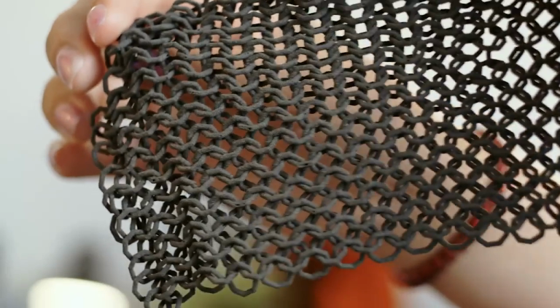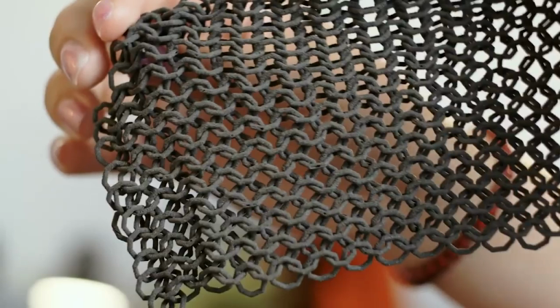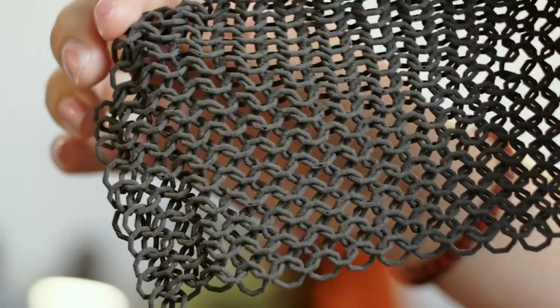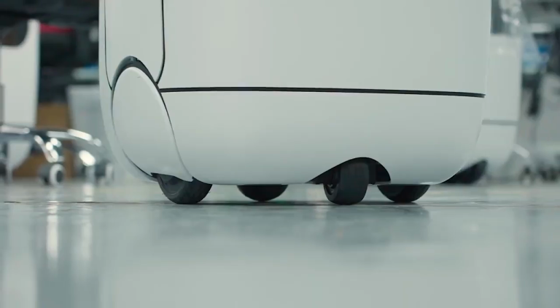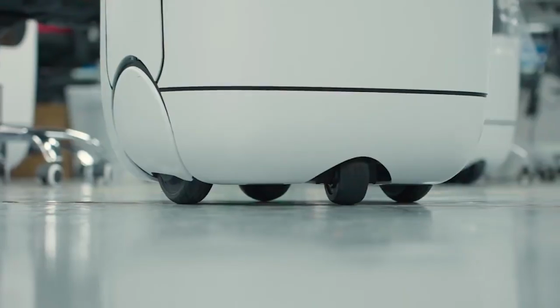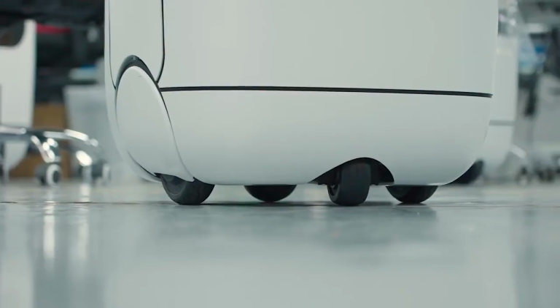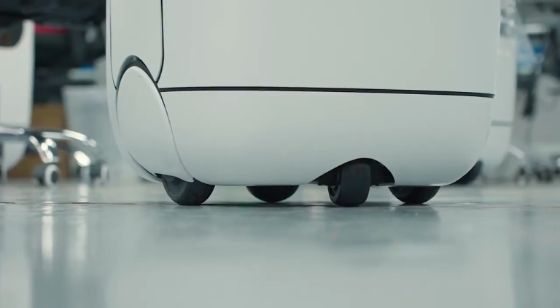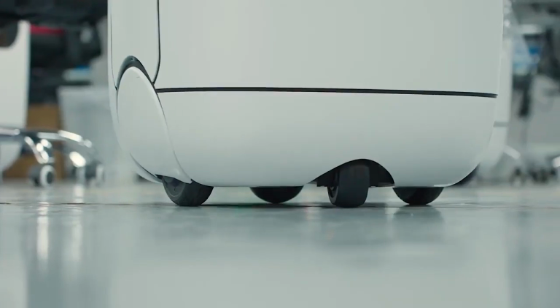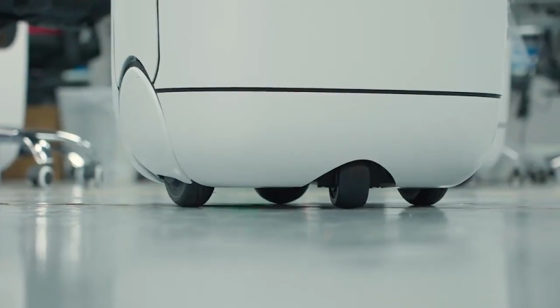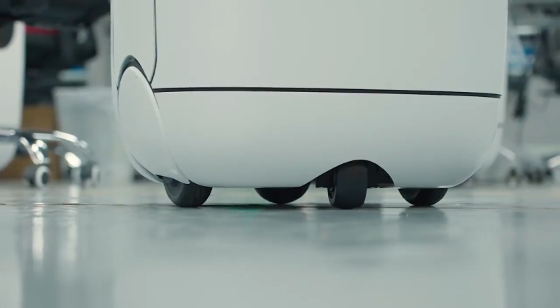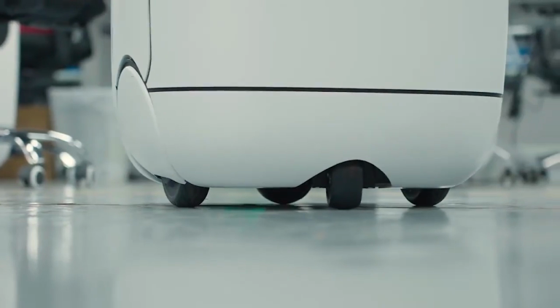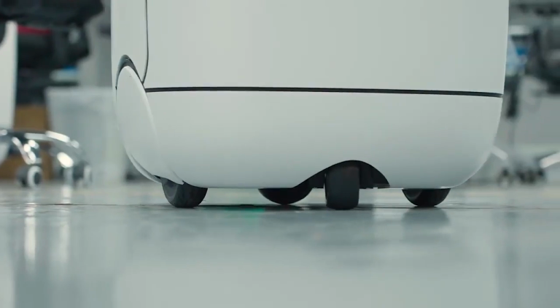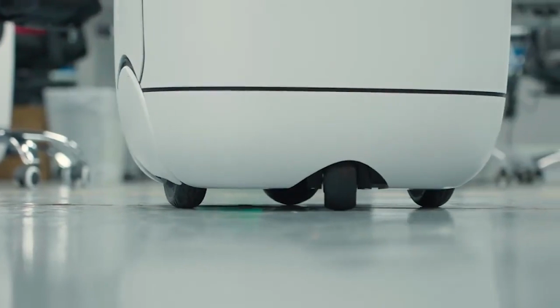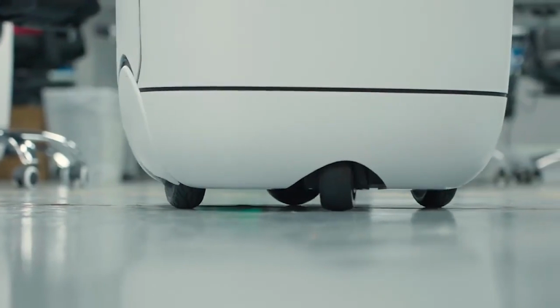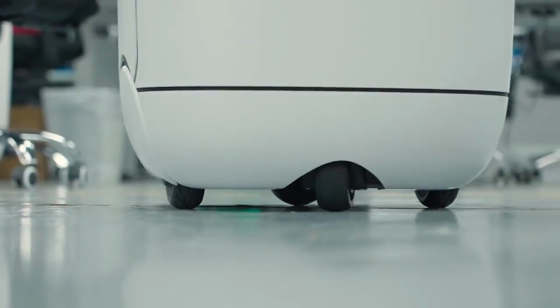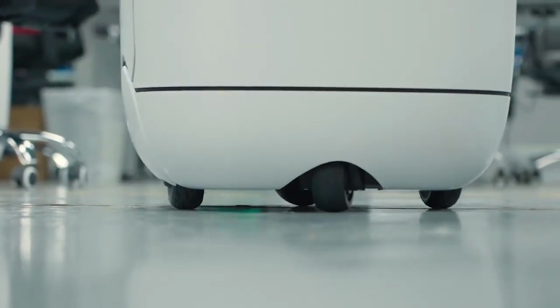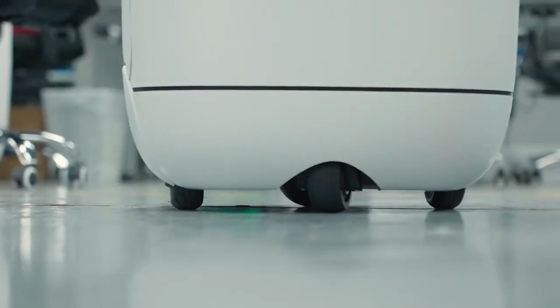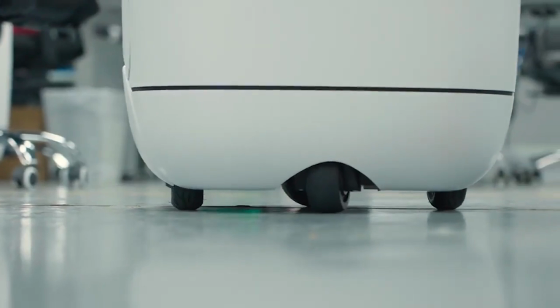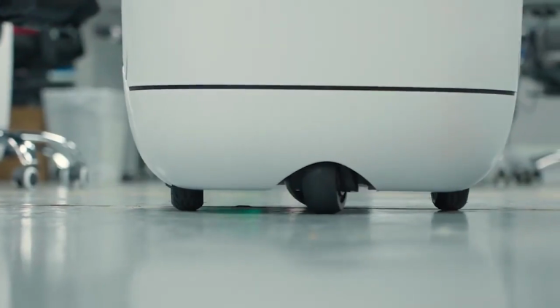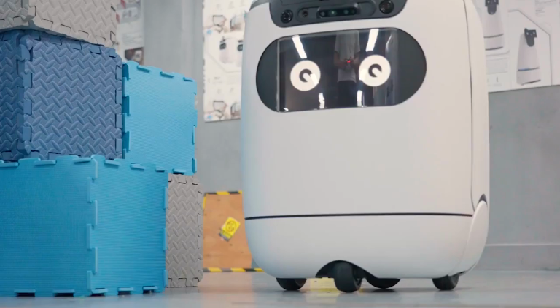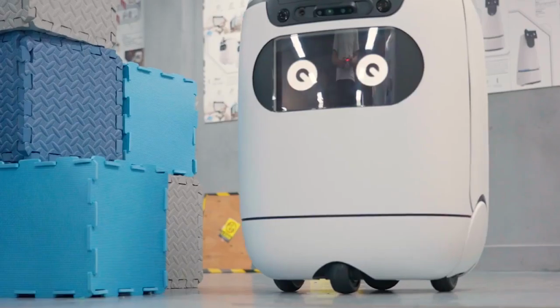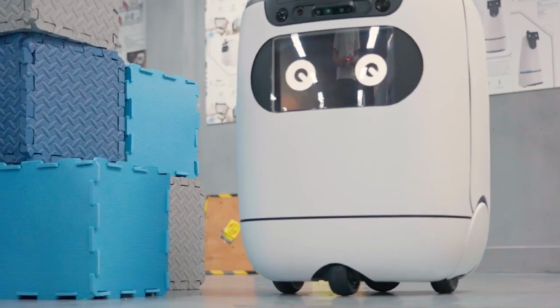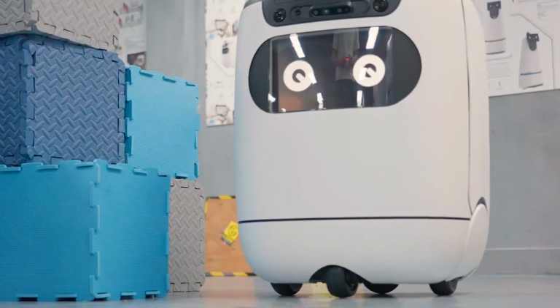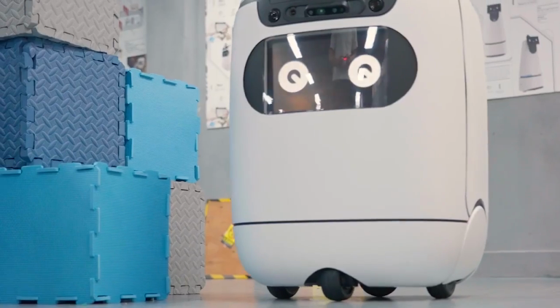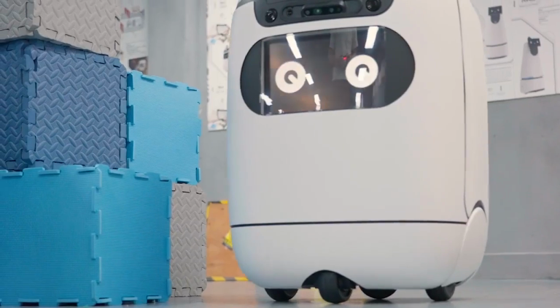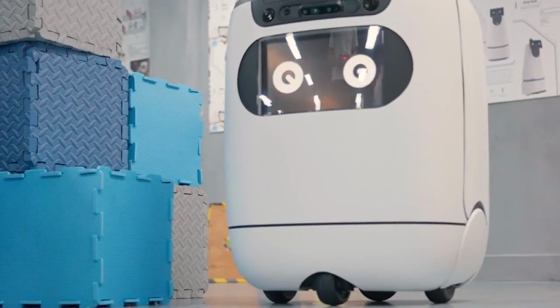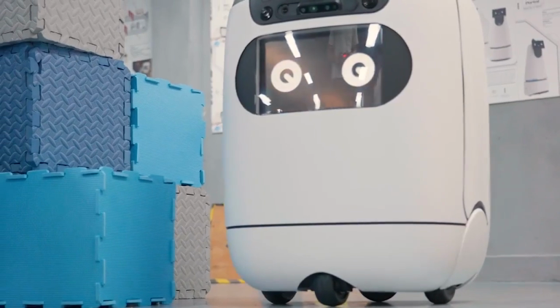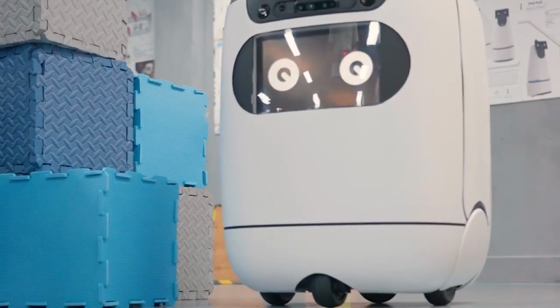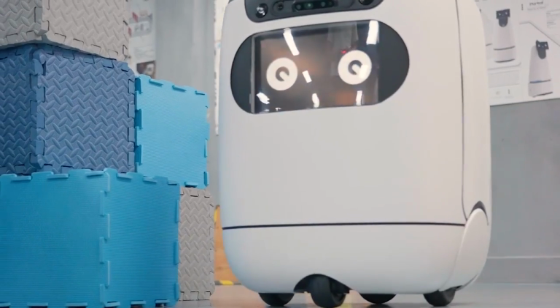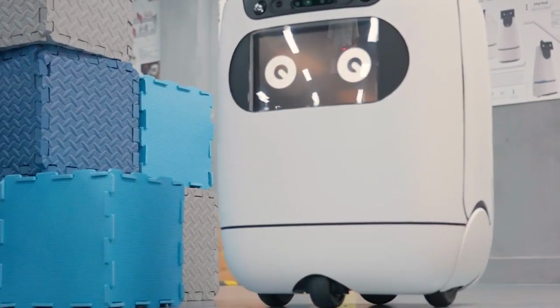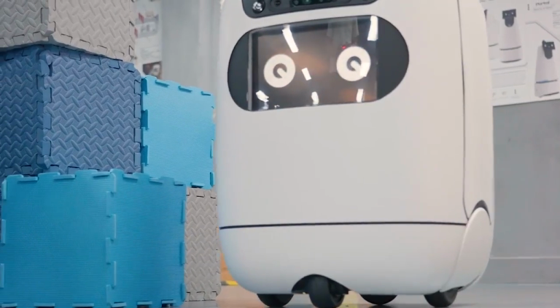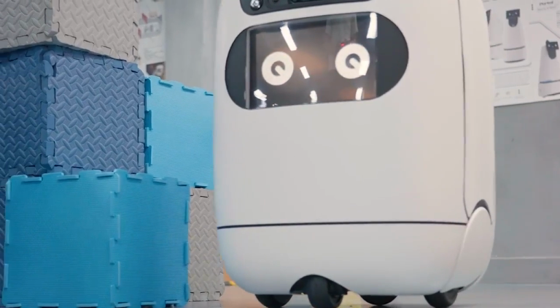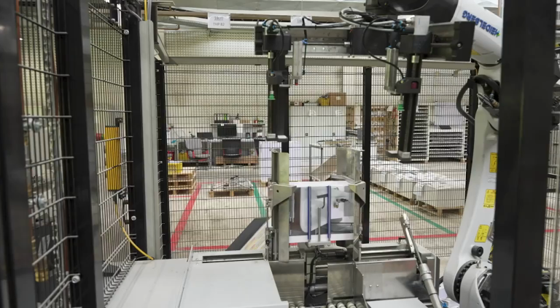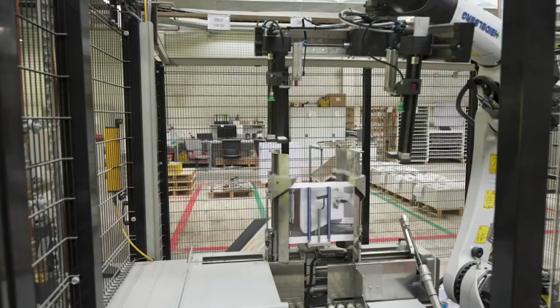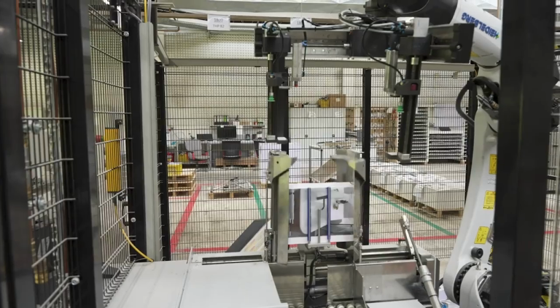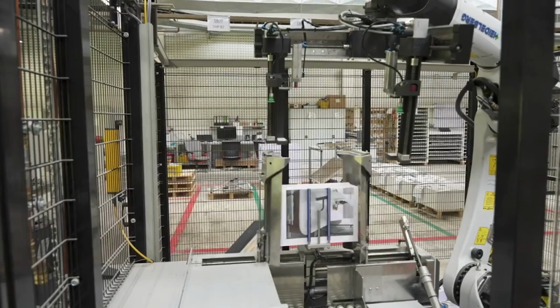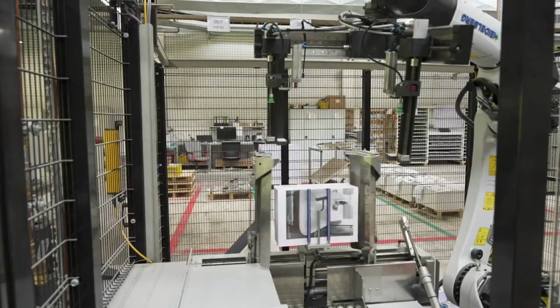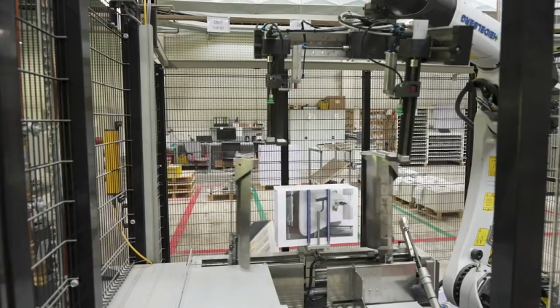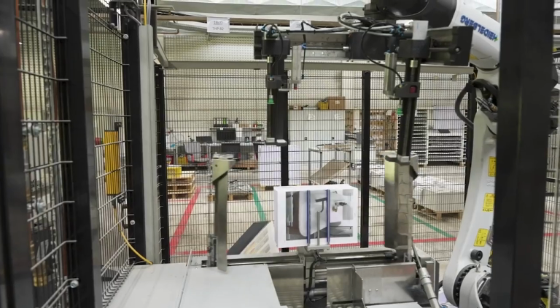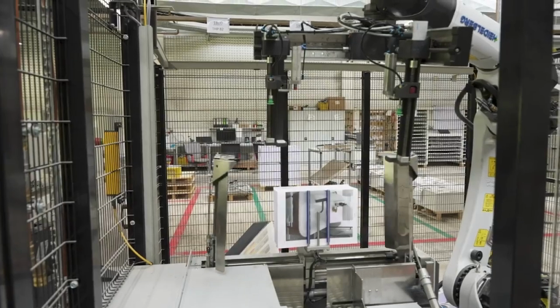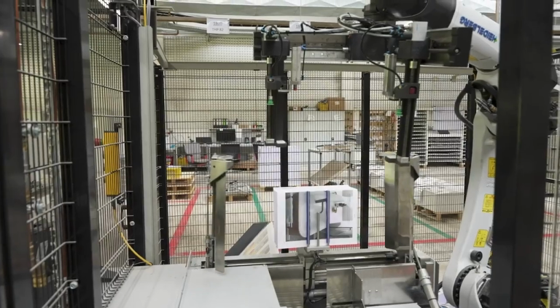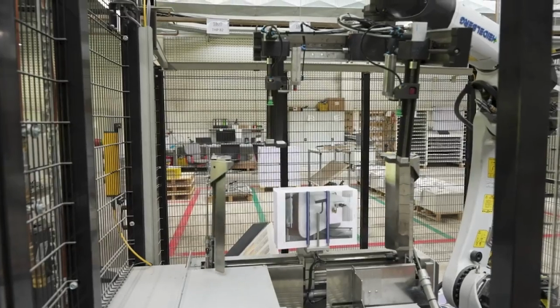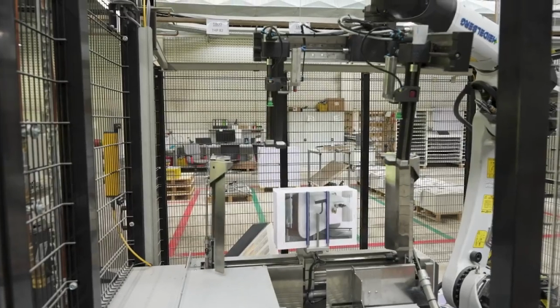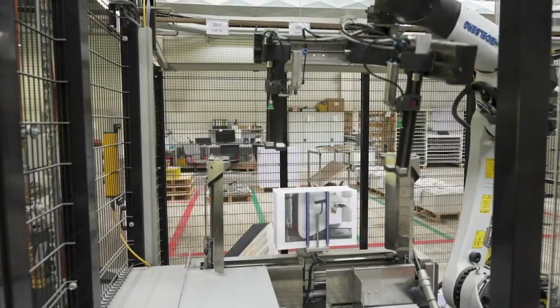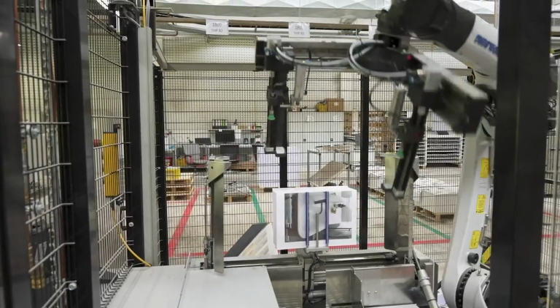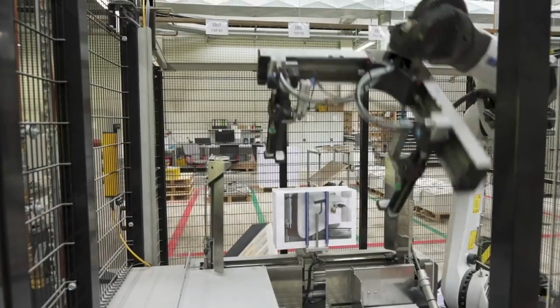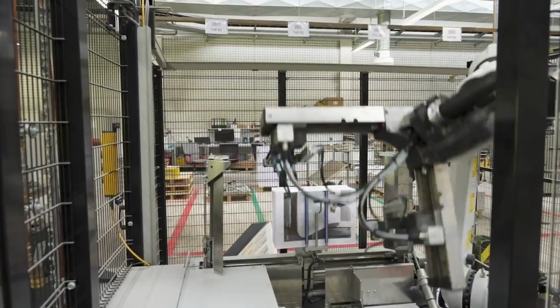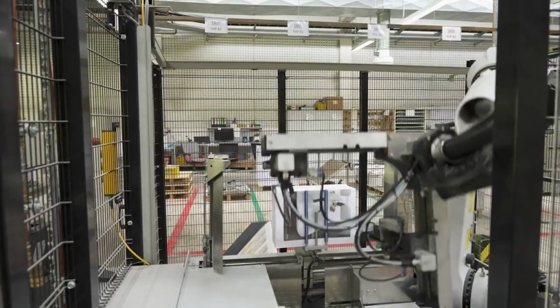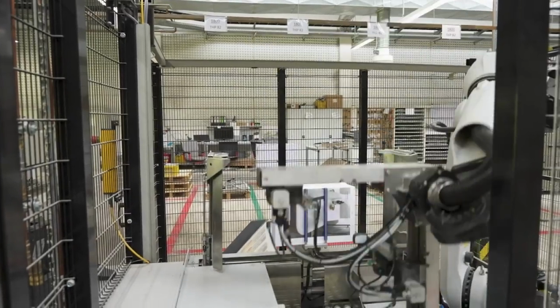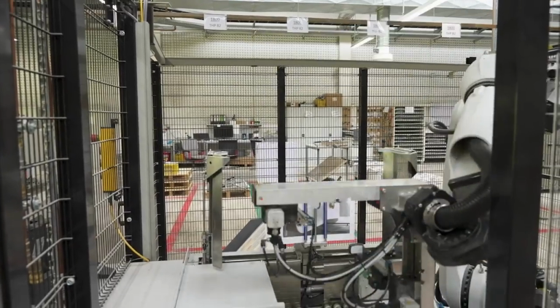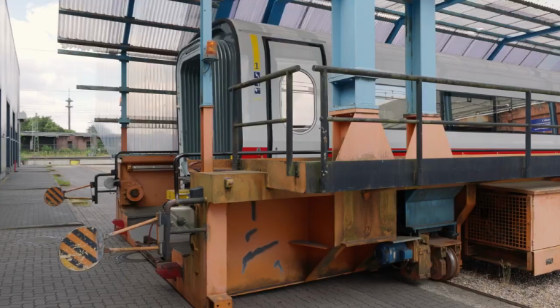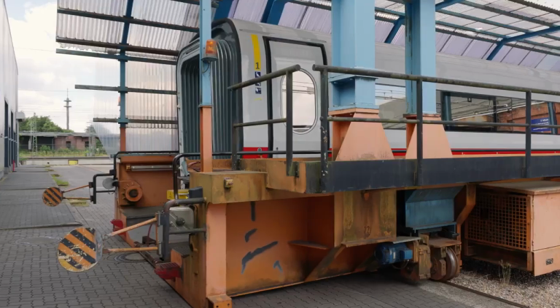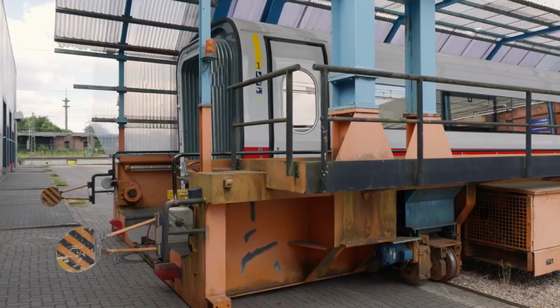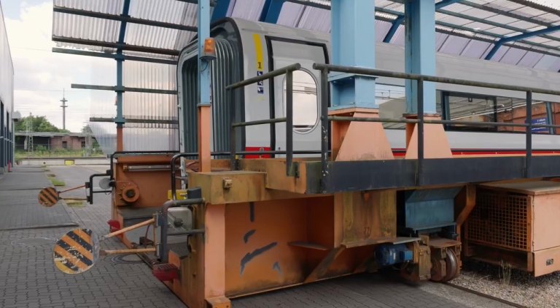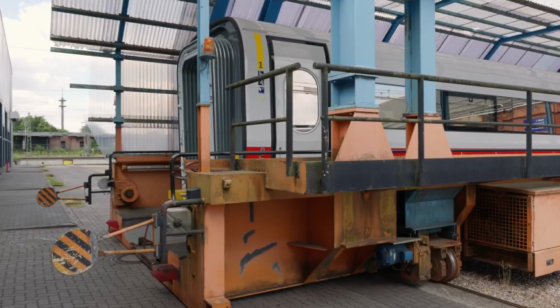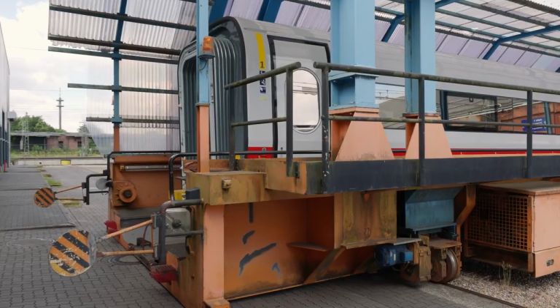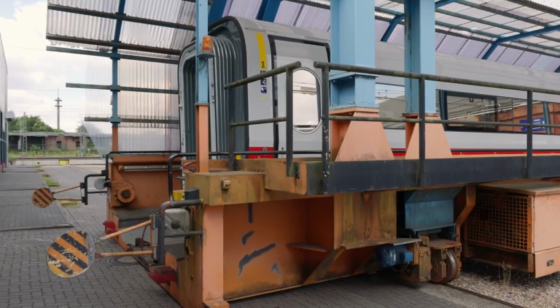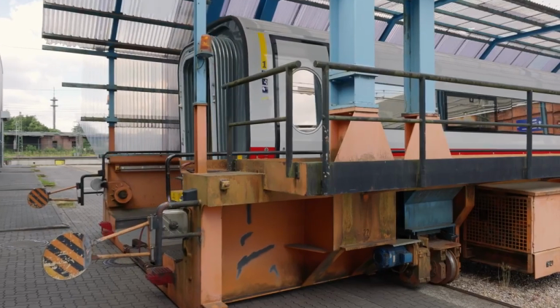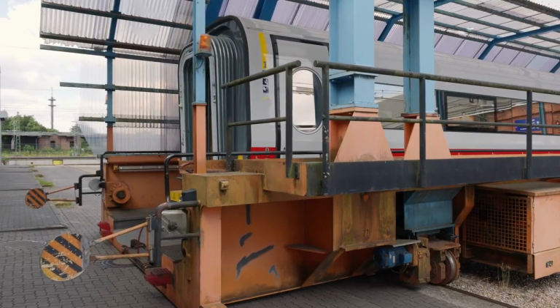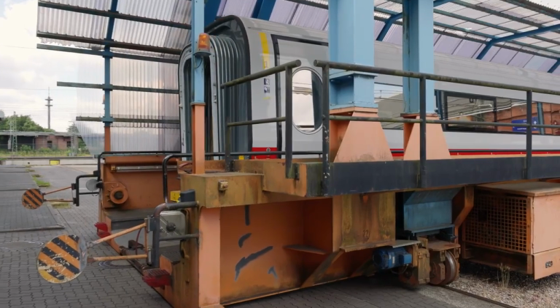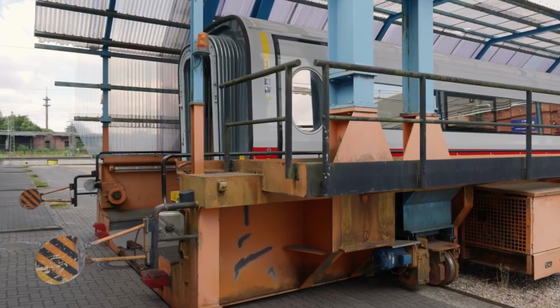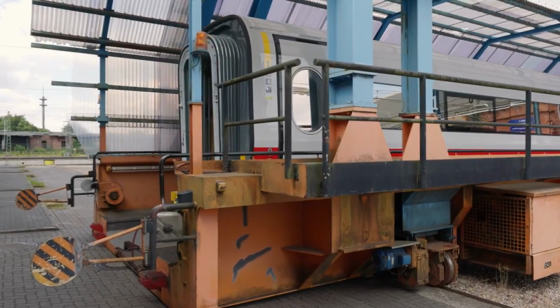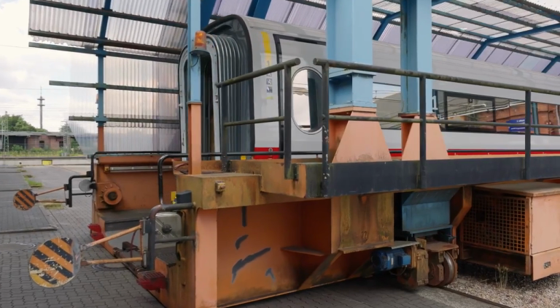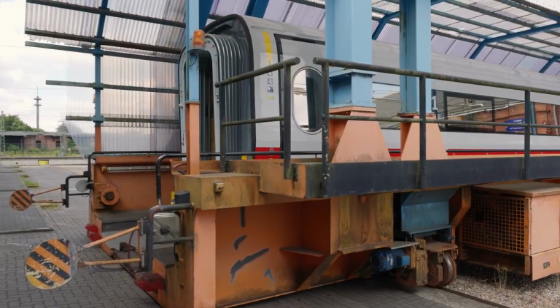This makes SLS 3D printing ideal for the most demanding applications across engineering, manufacturing, and healthcare.